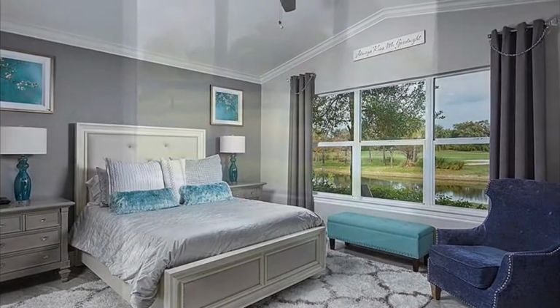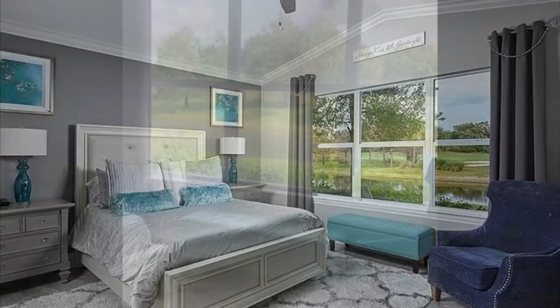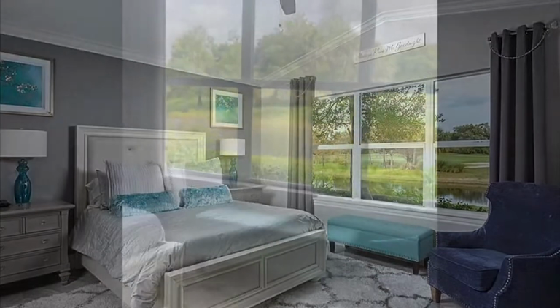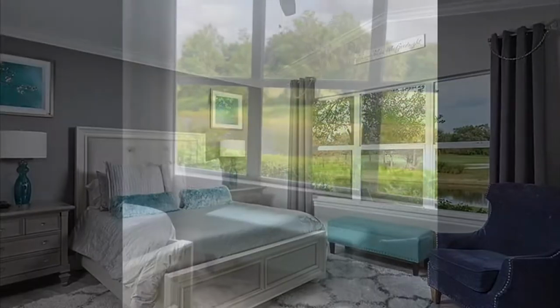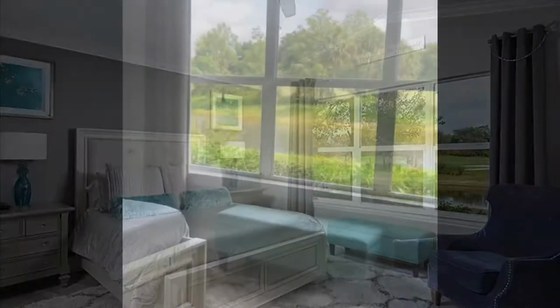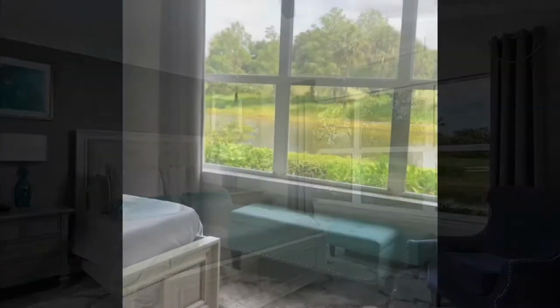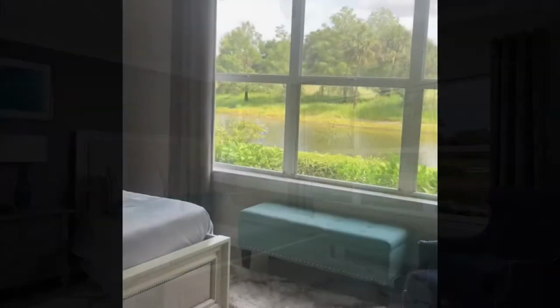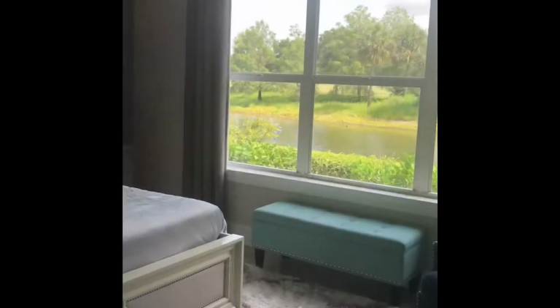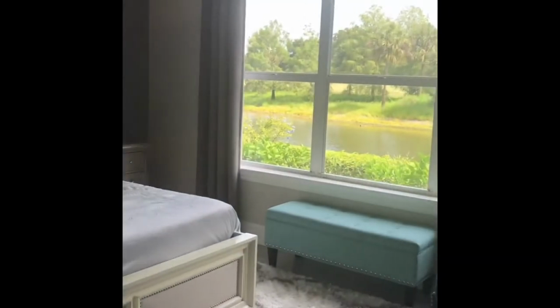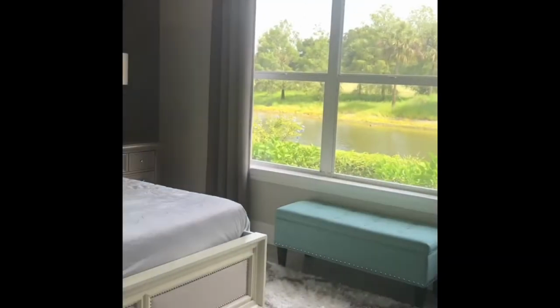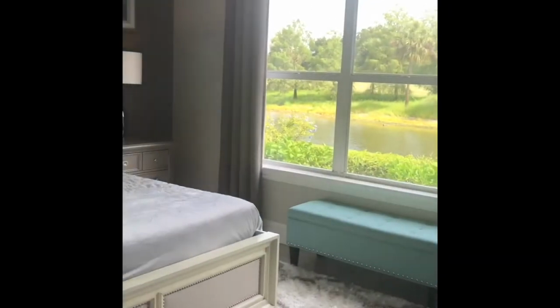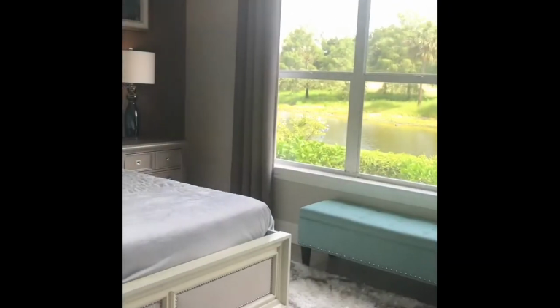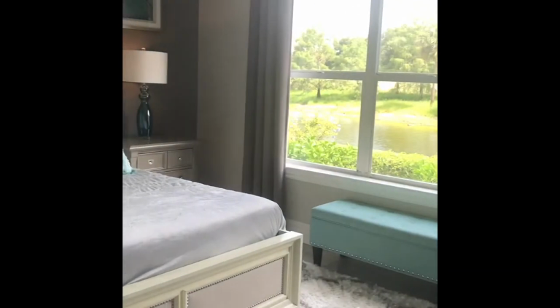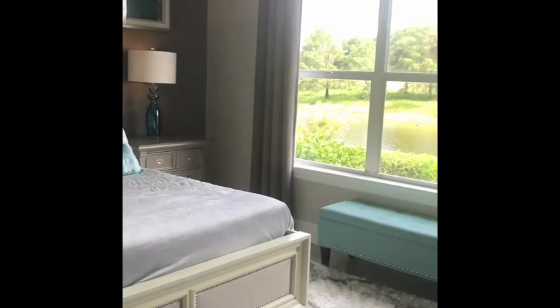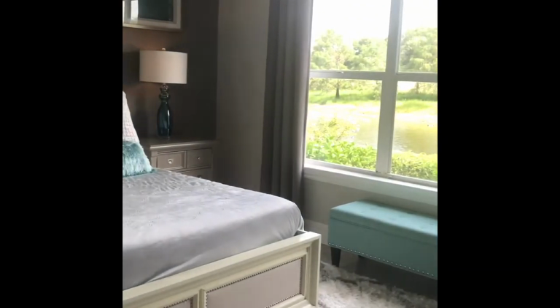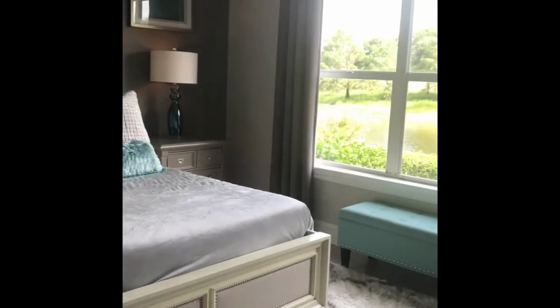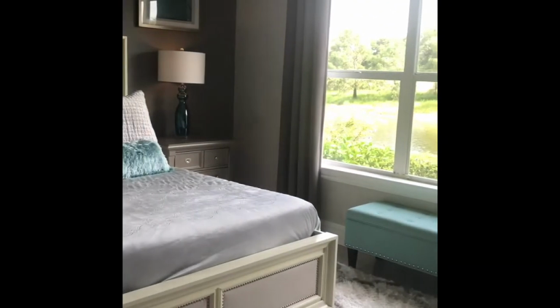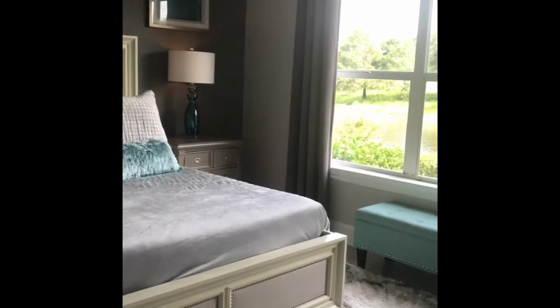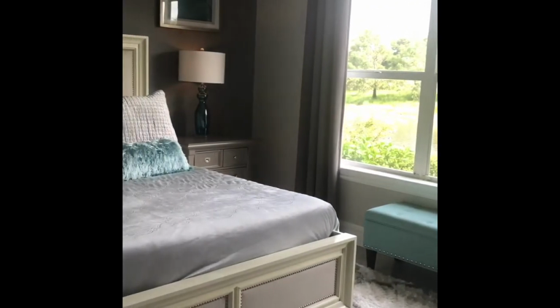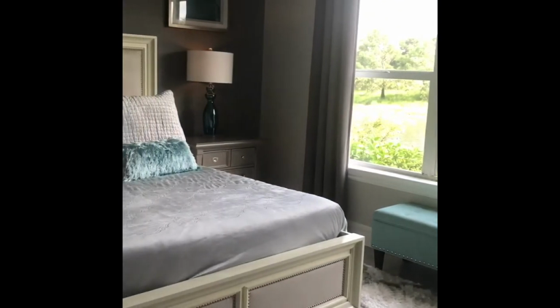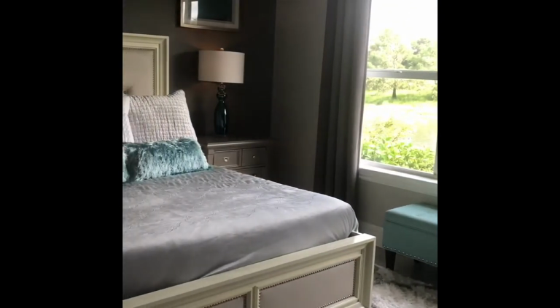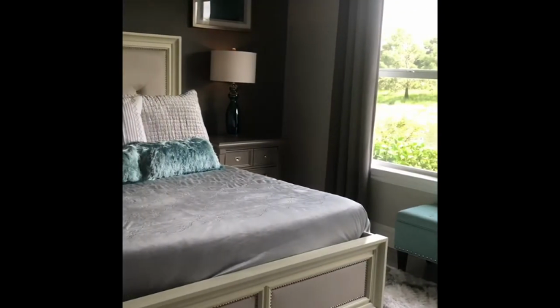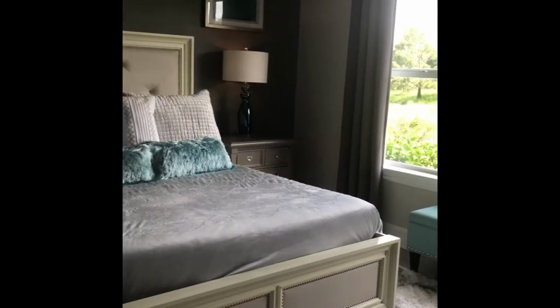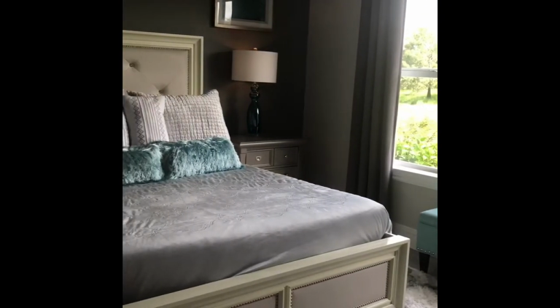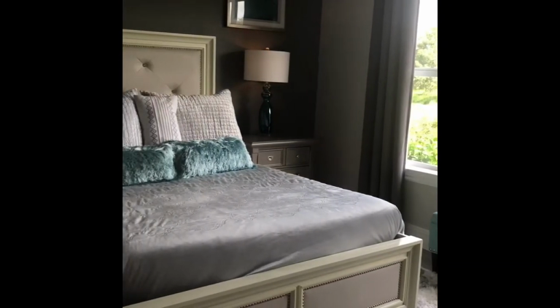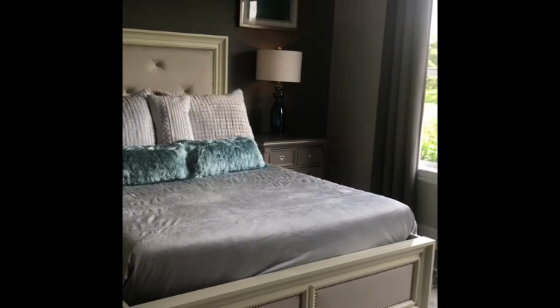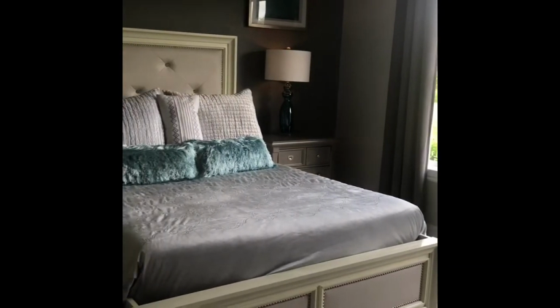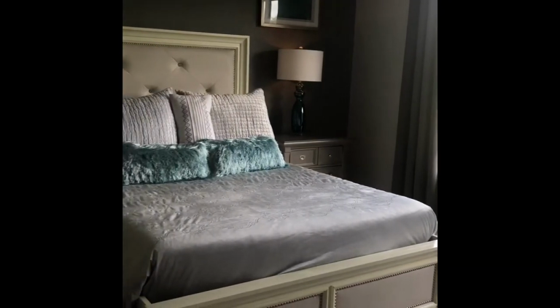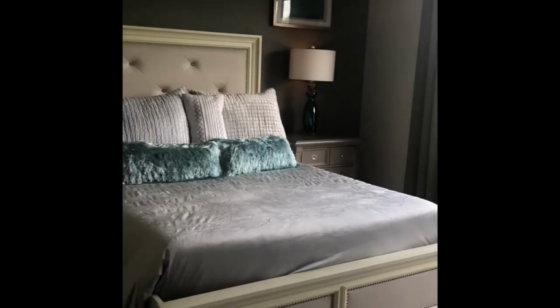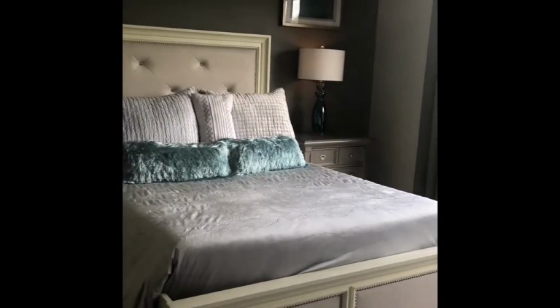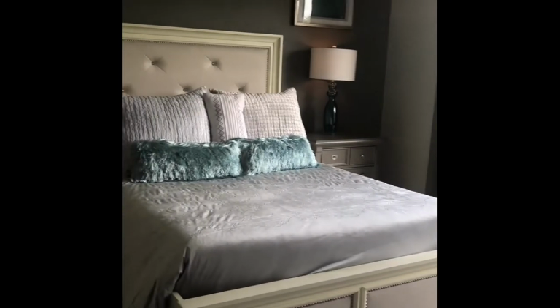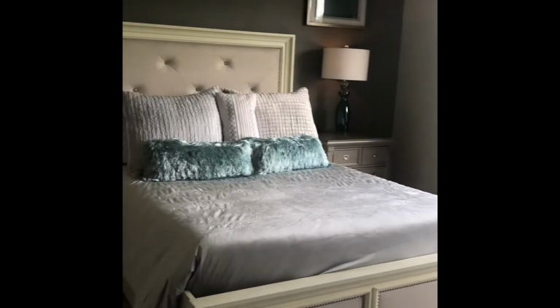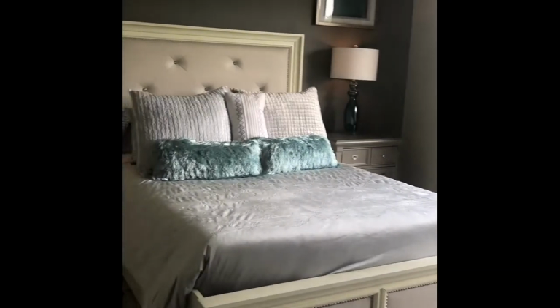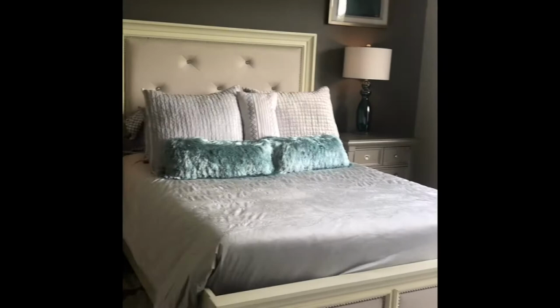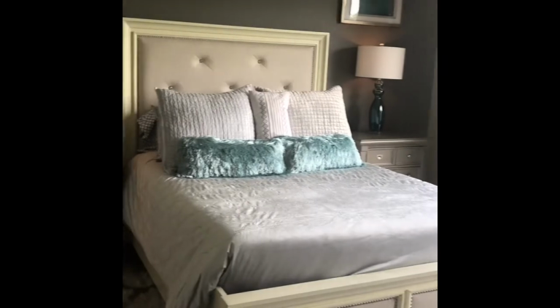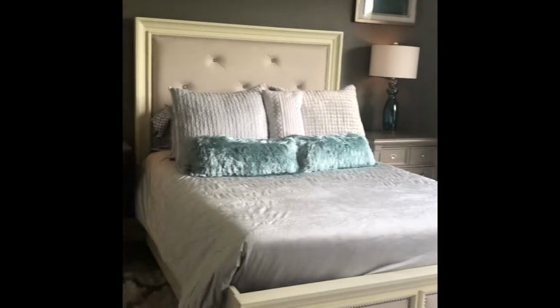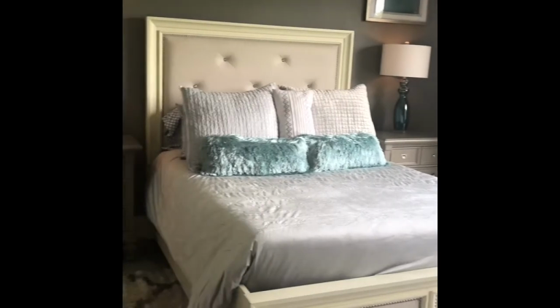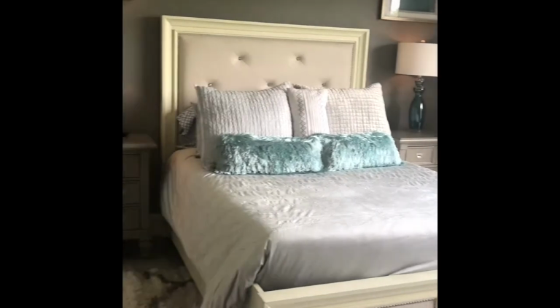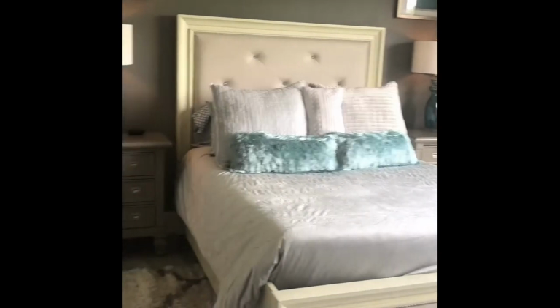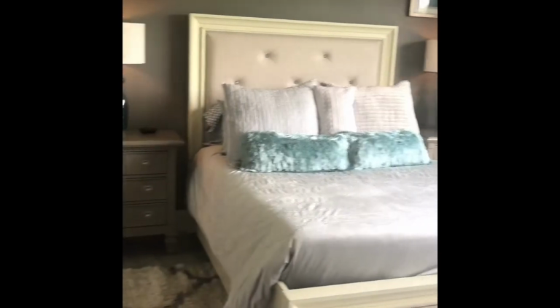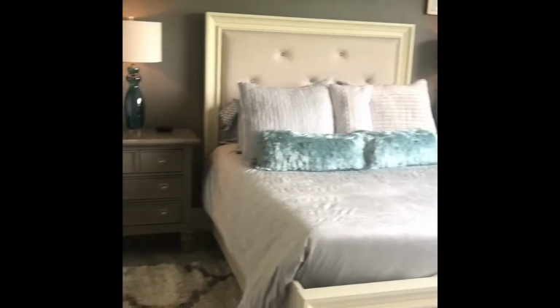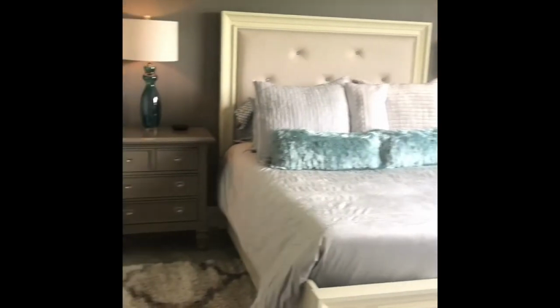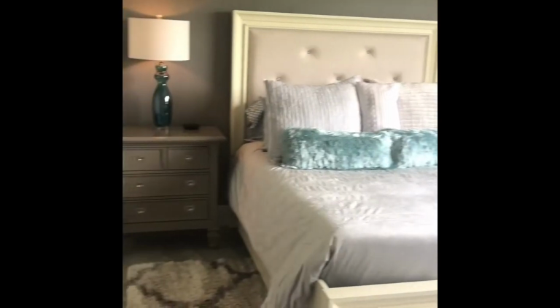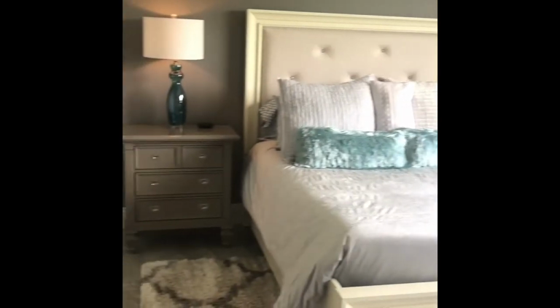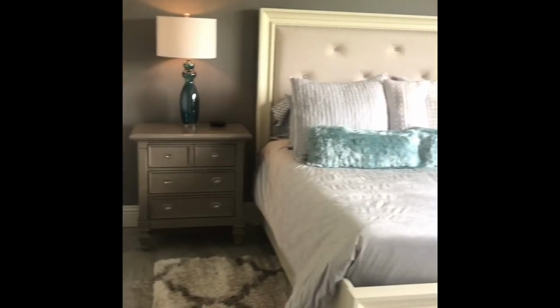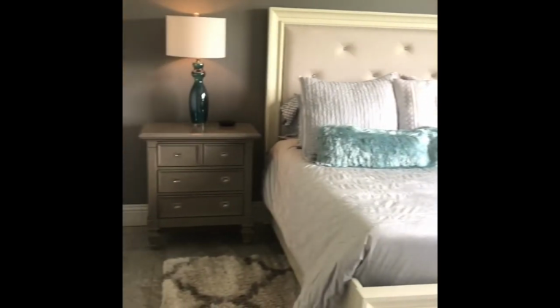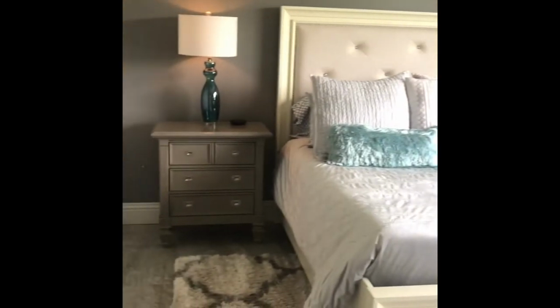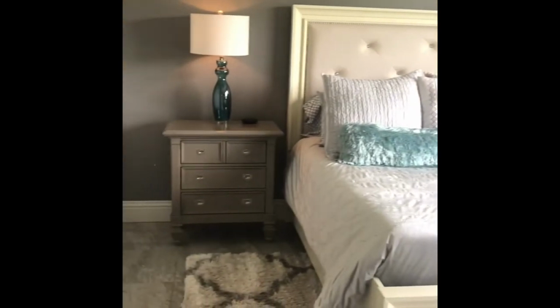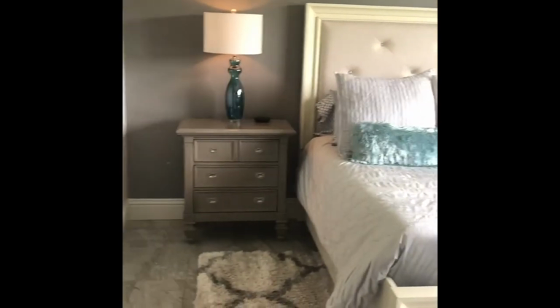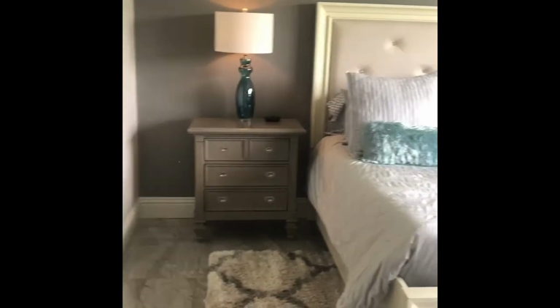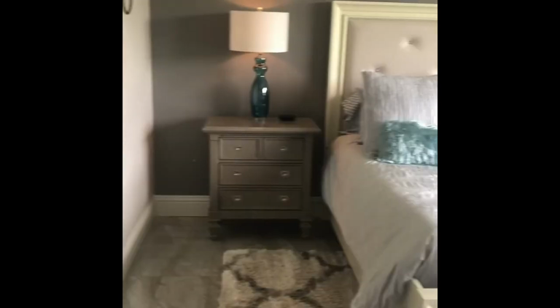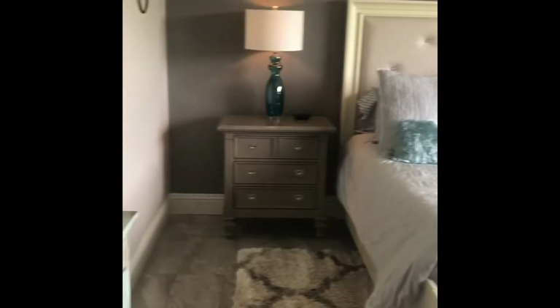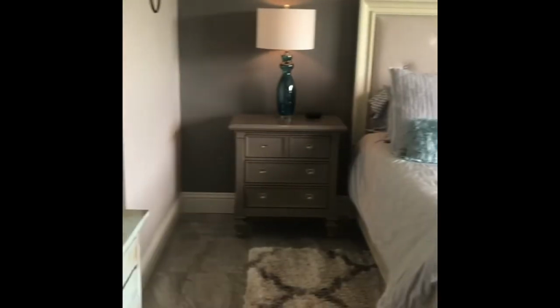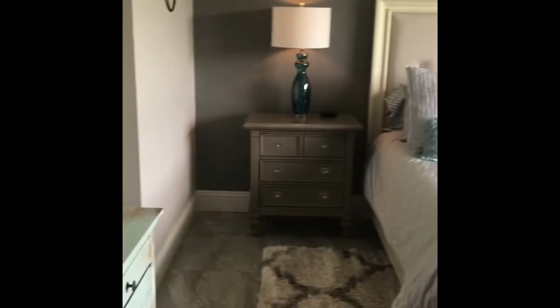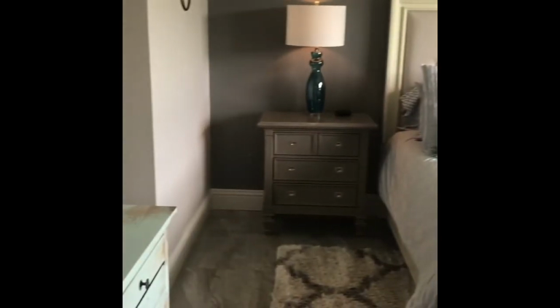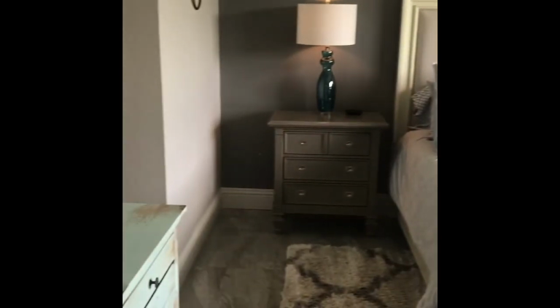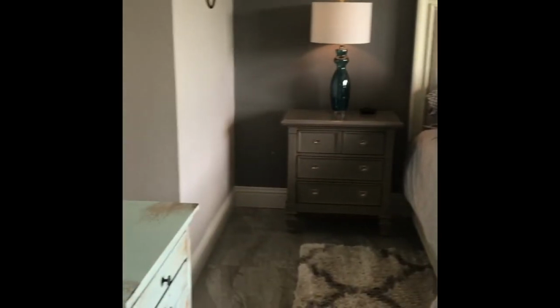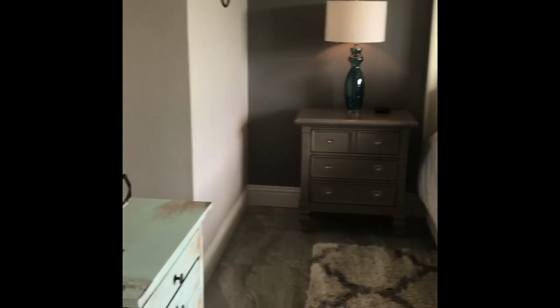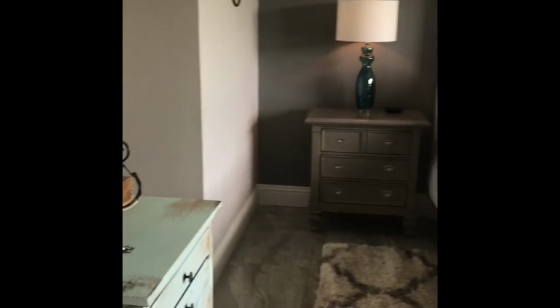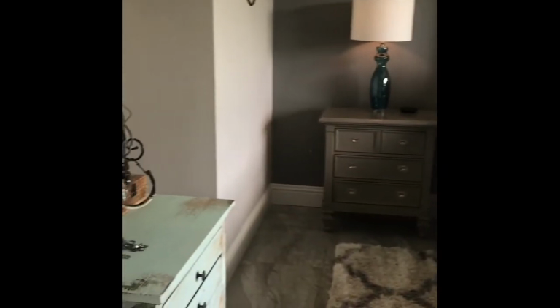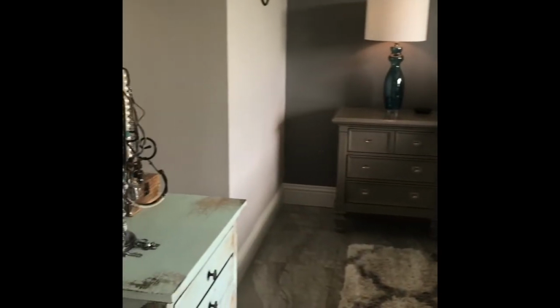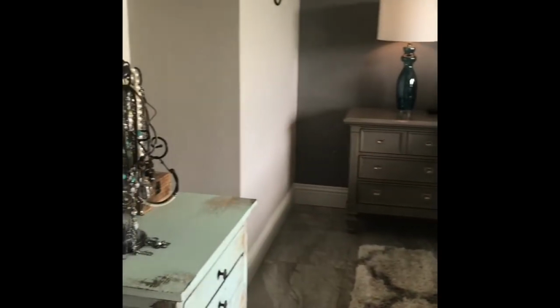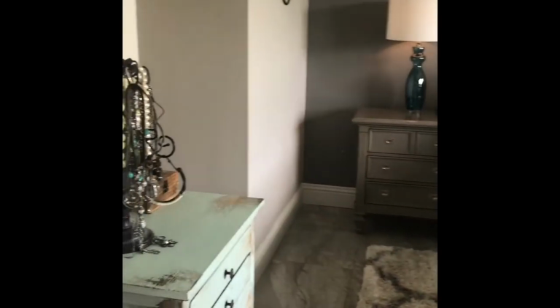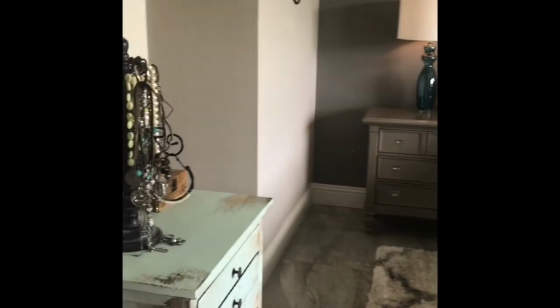The master bedroom is a peaceful retreat with serene views of the lake, shower and separate soaking tub to complete the master bedroom retreat.